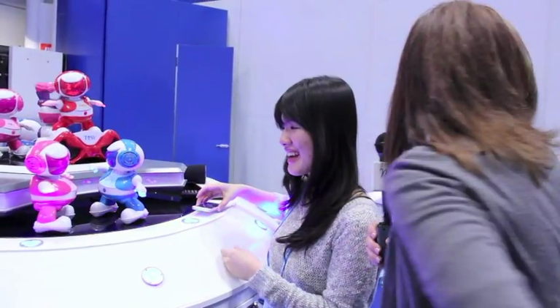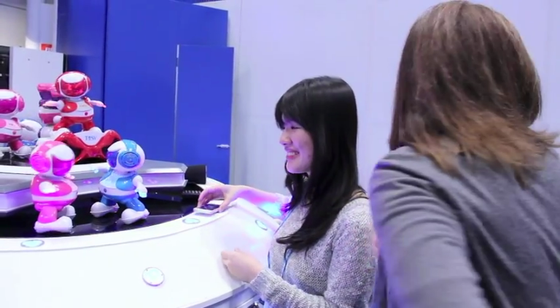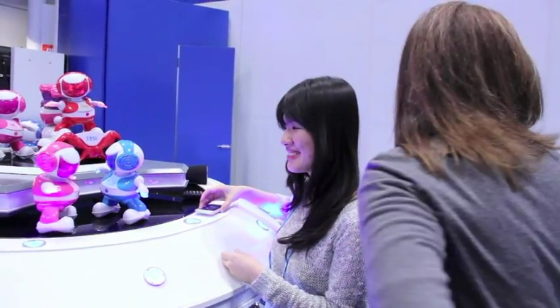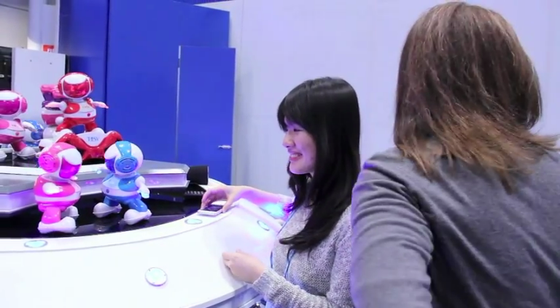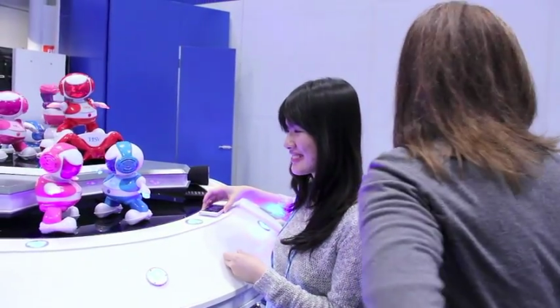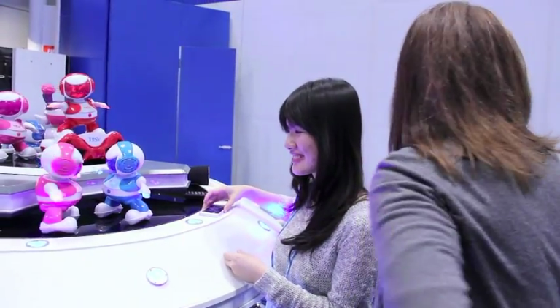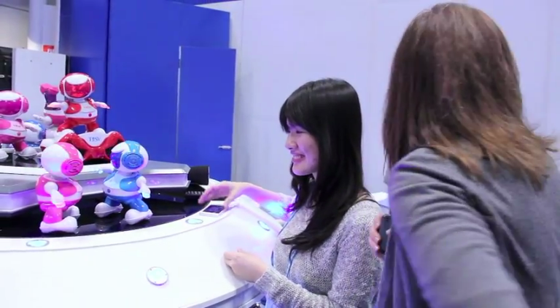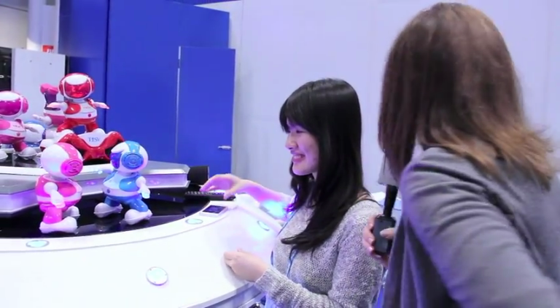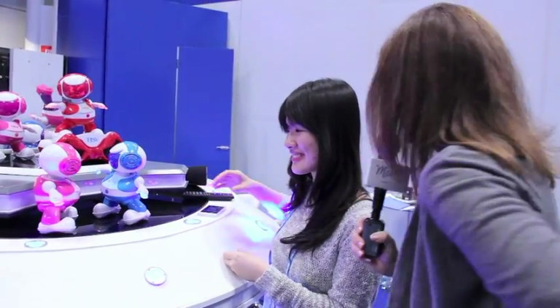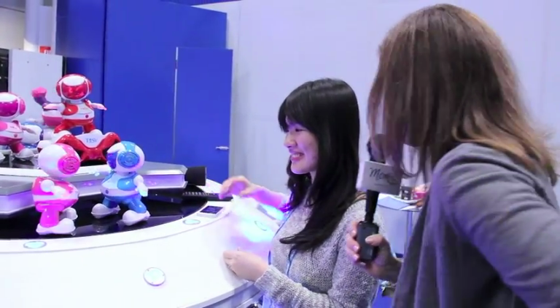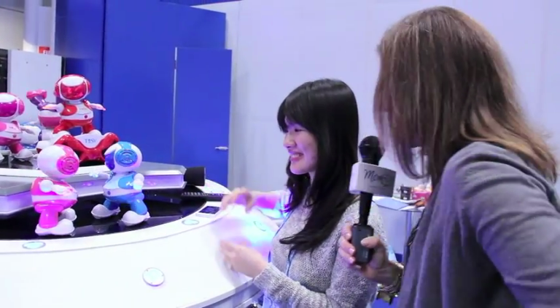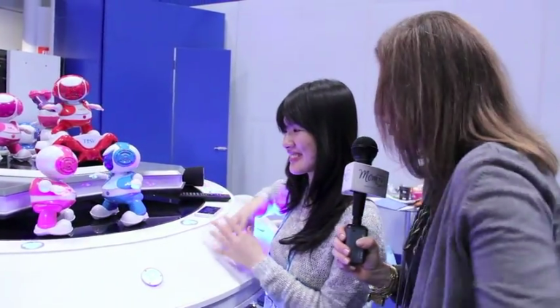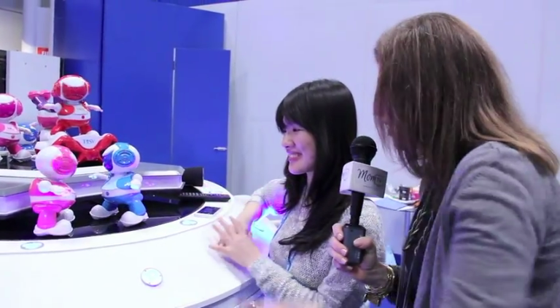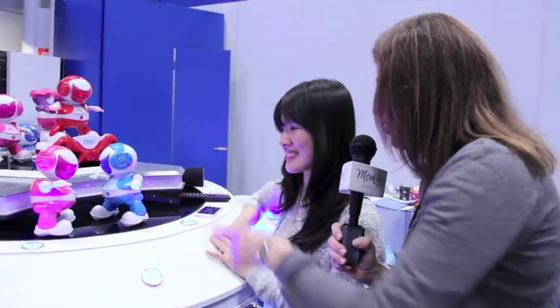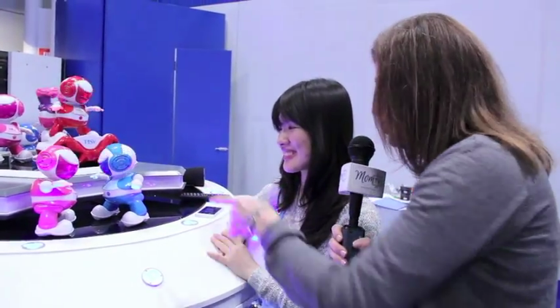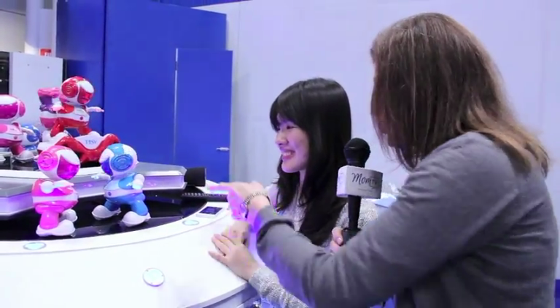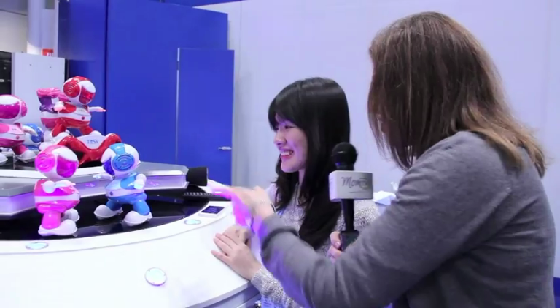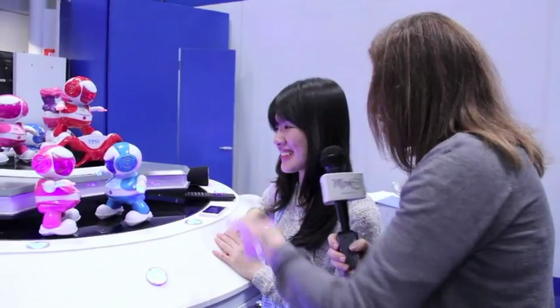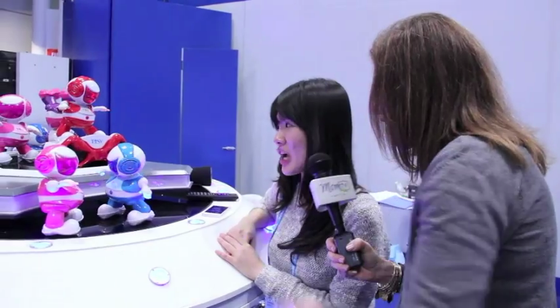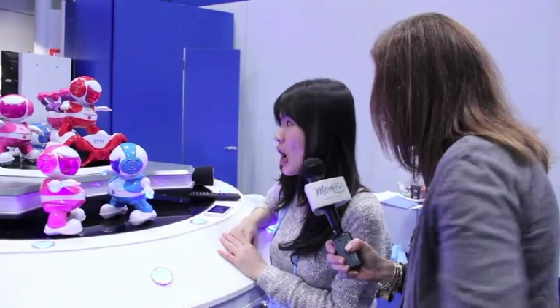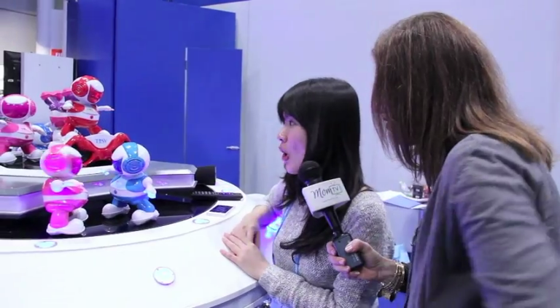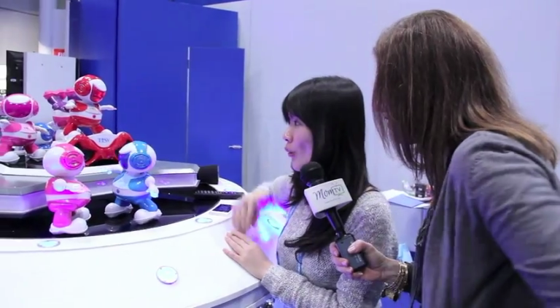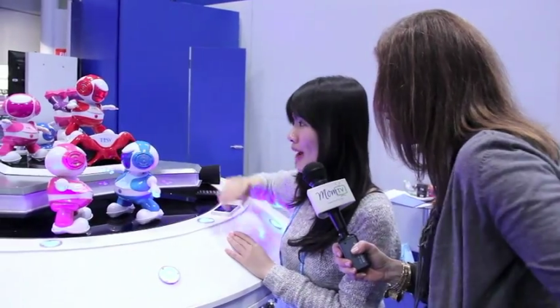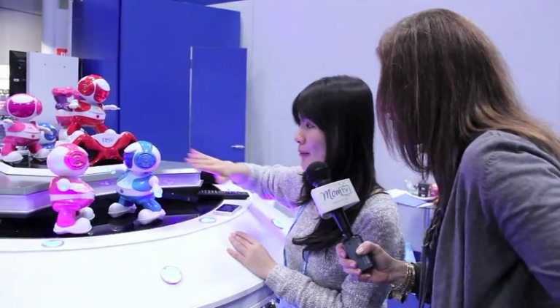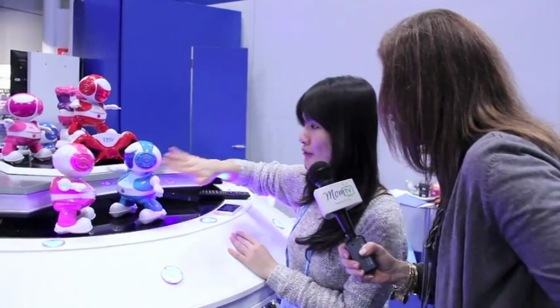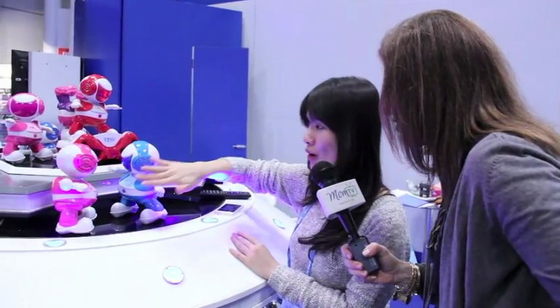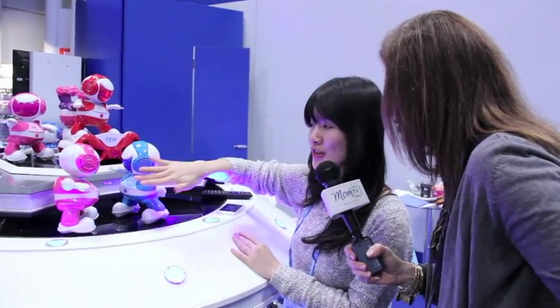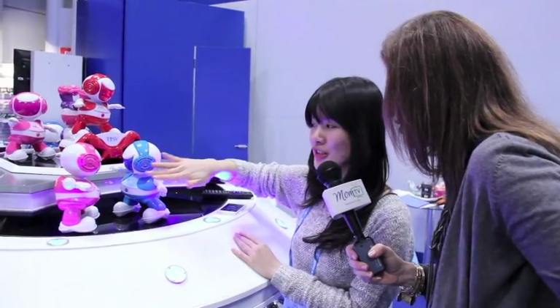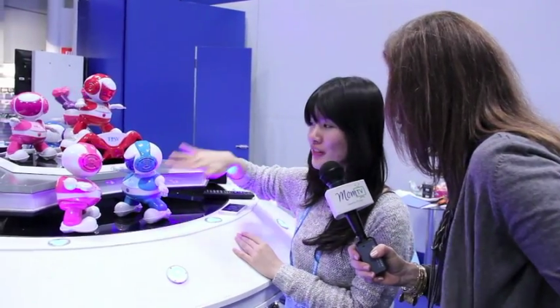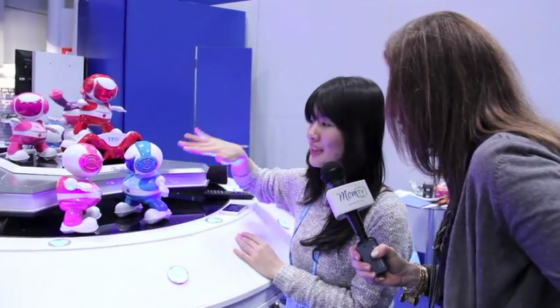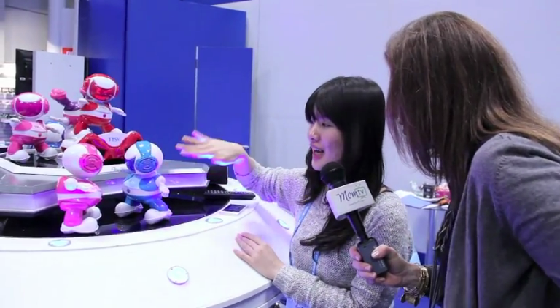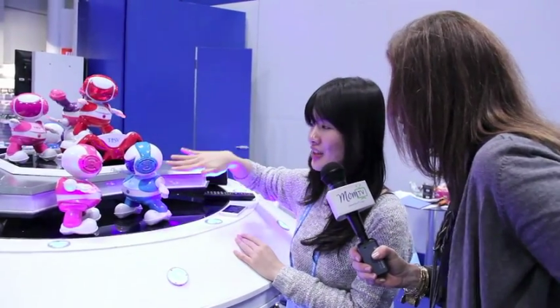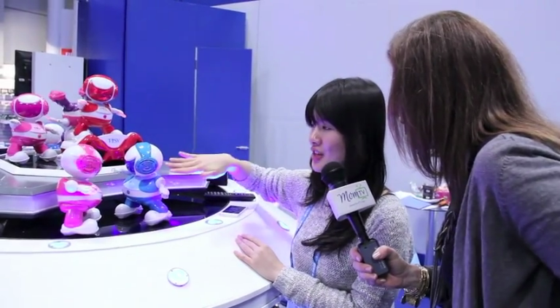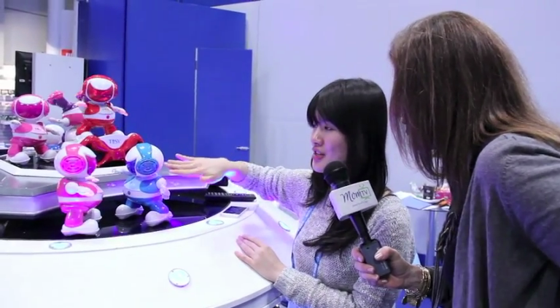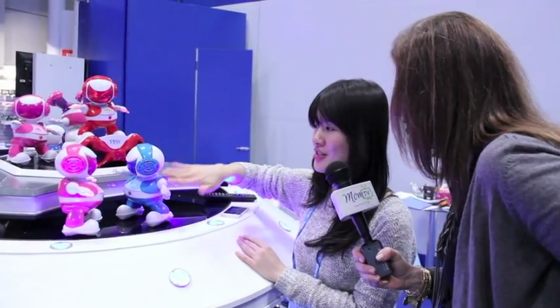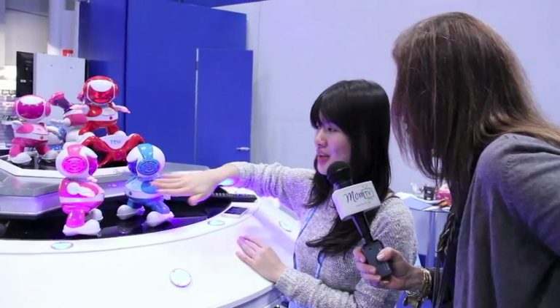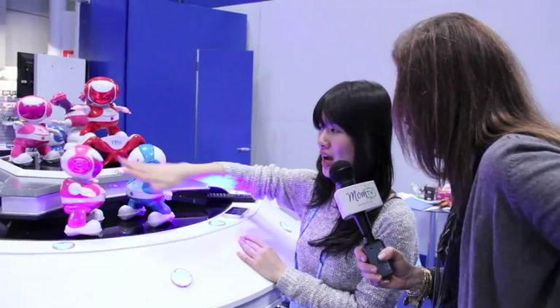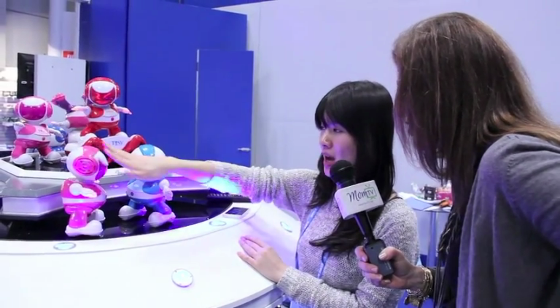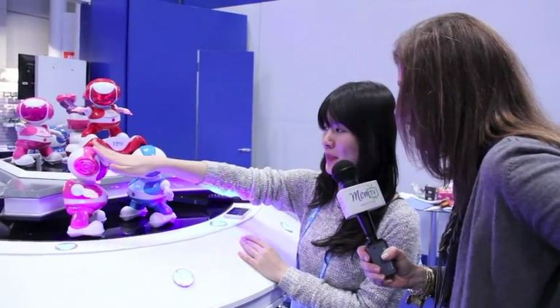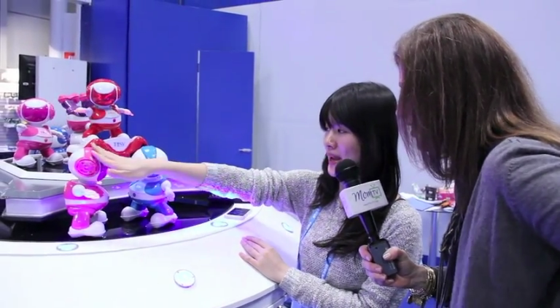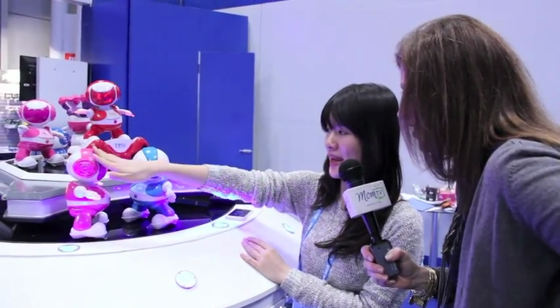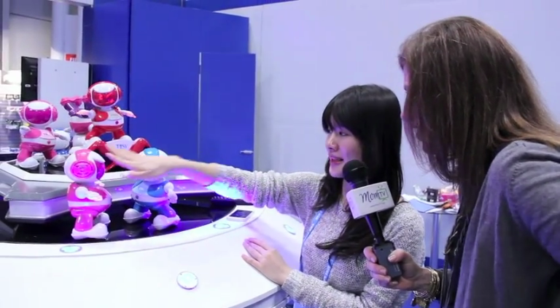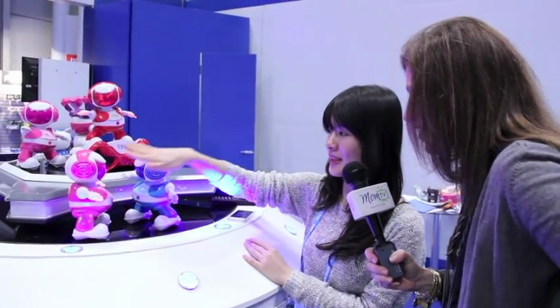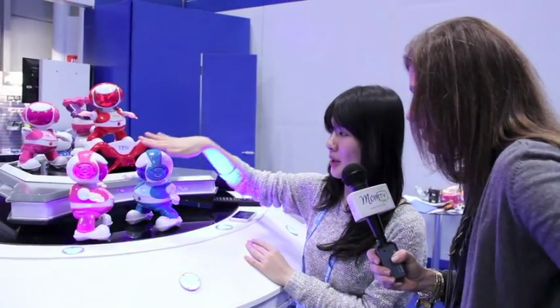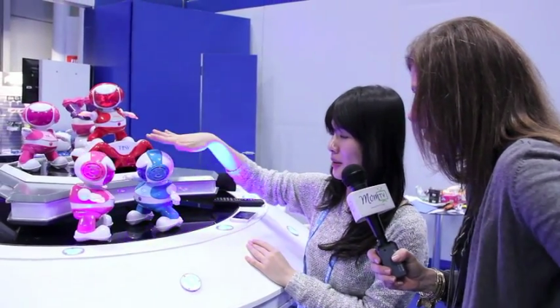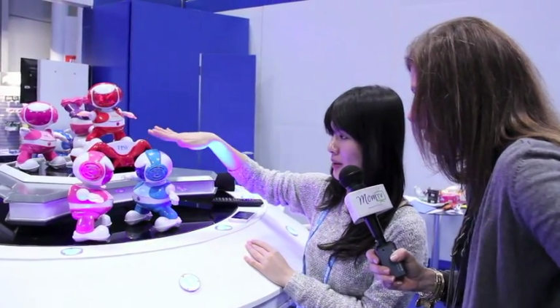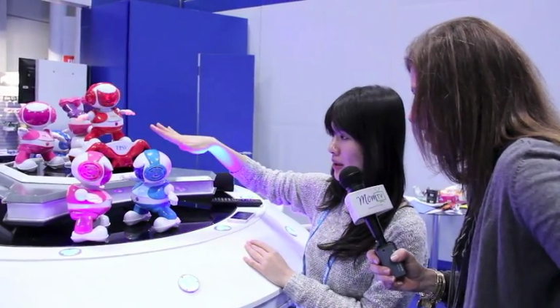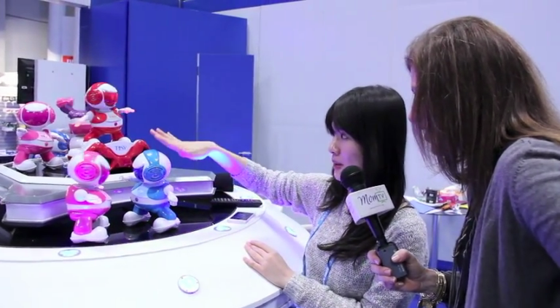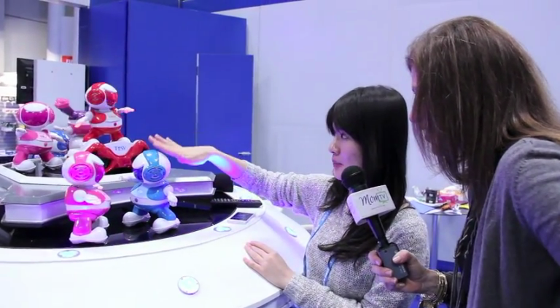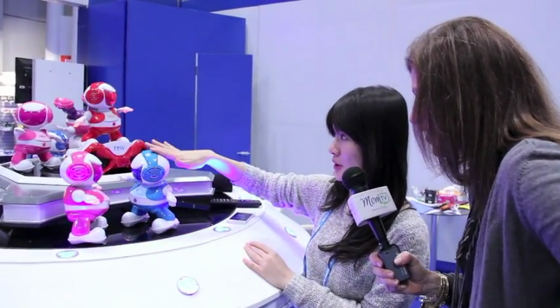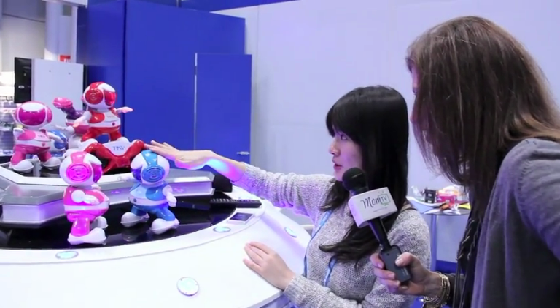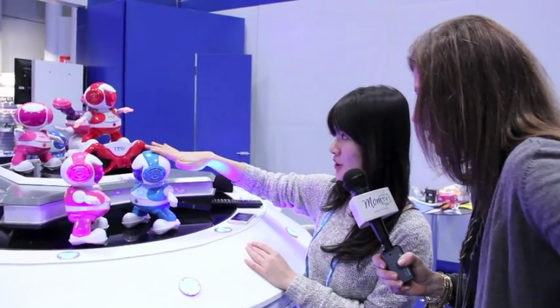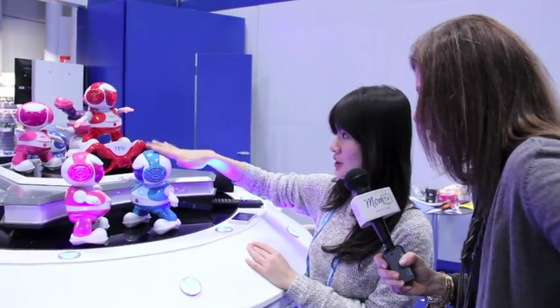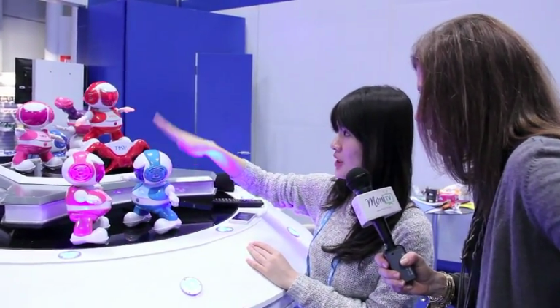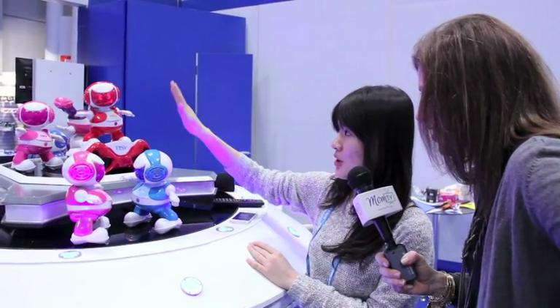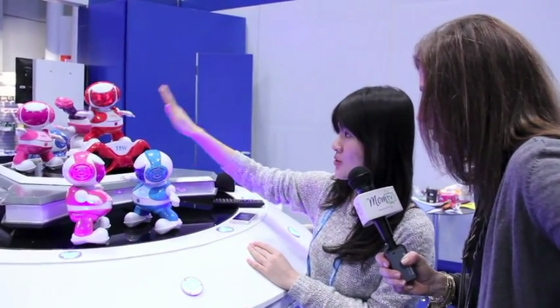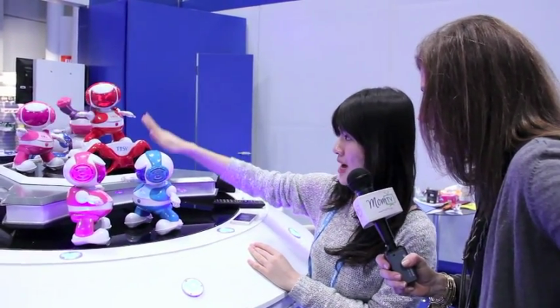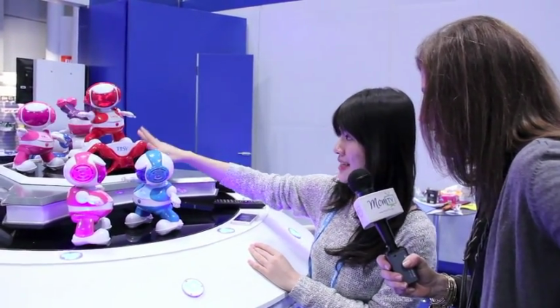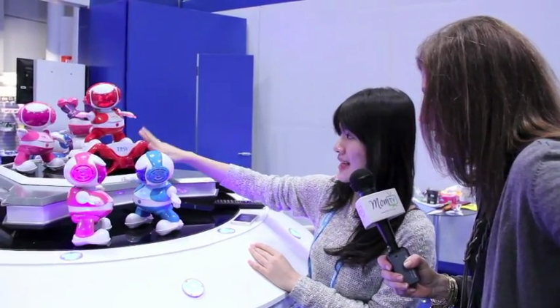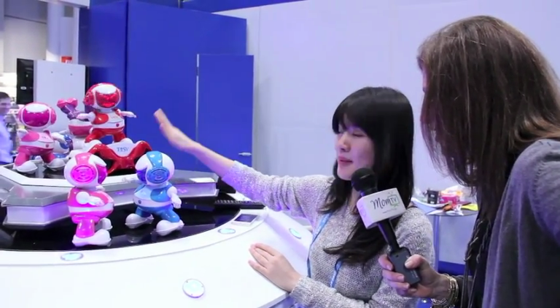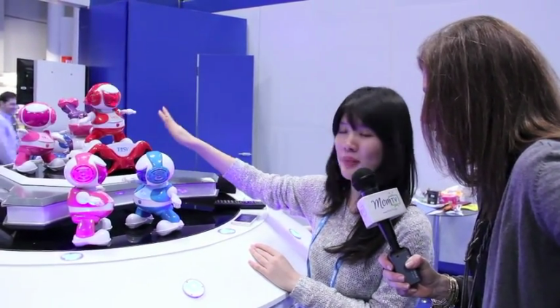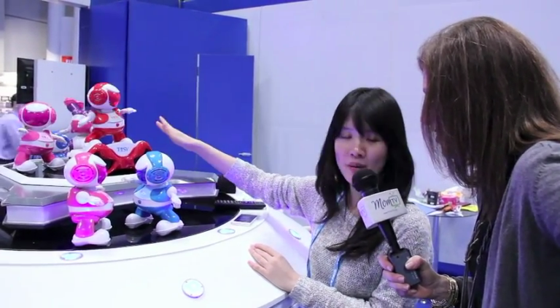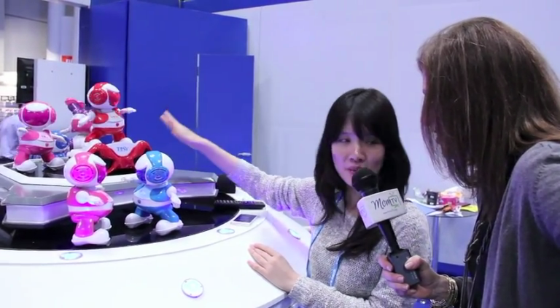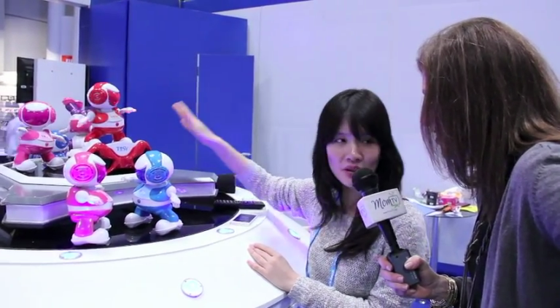Now, how many different colors do you have? We have four different colors: pink, blue, red, and purple.